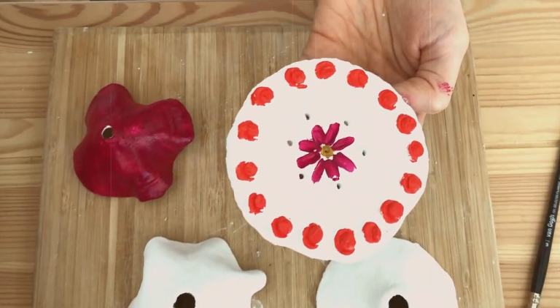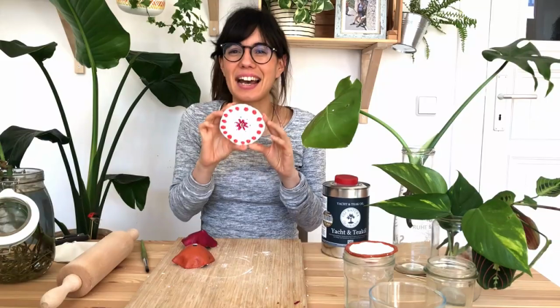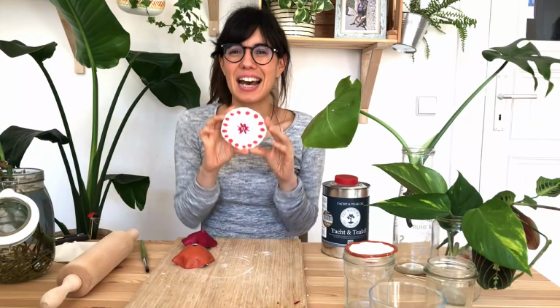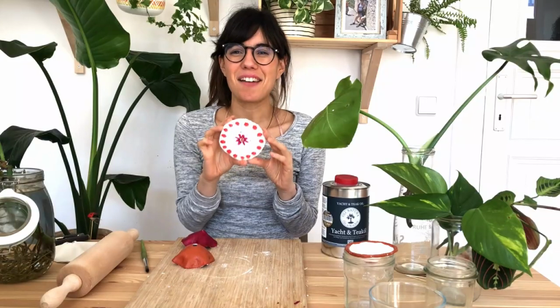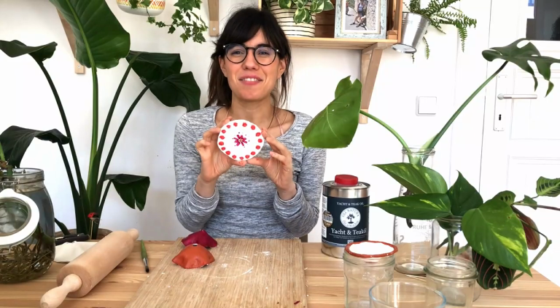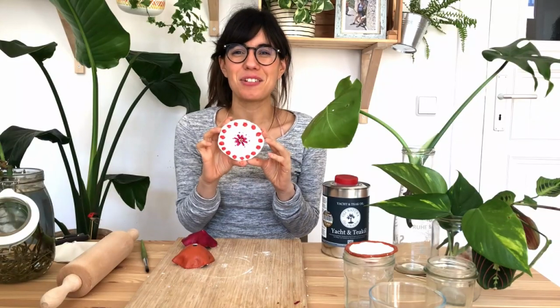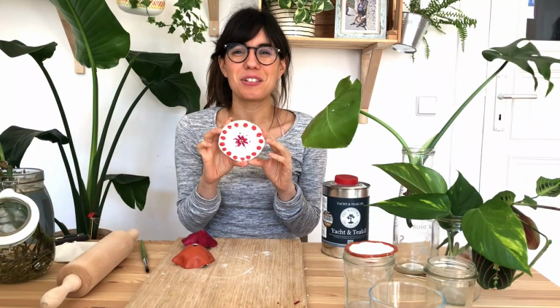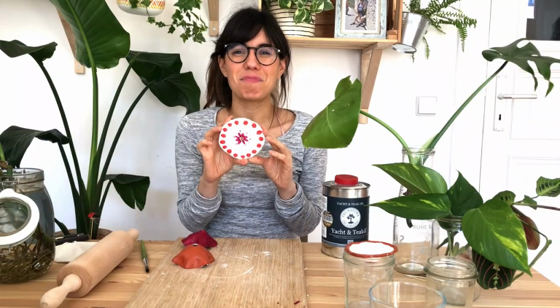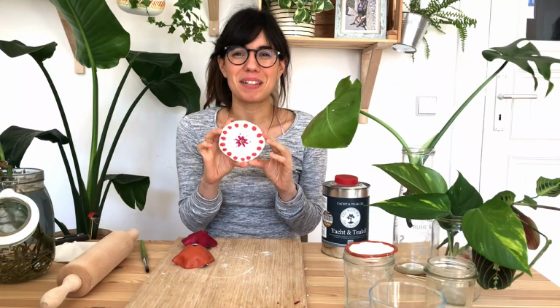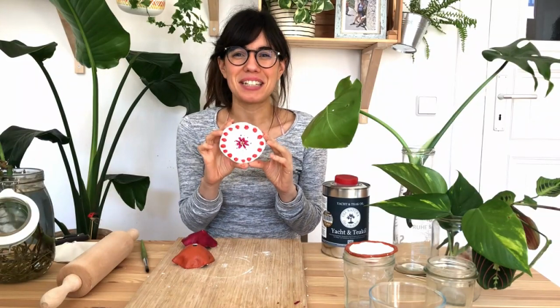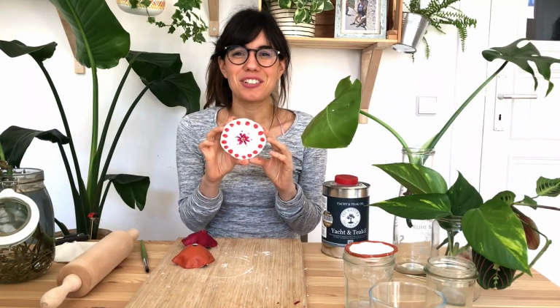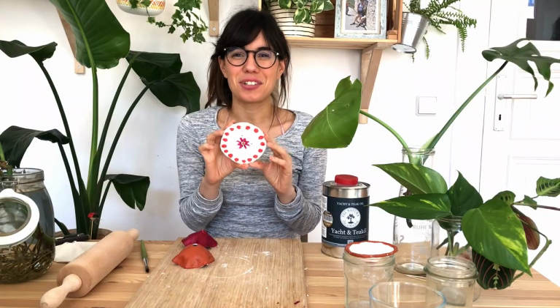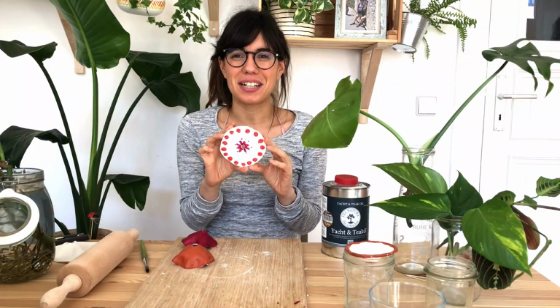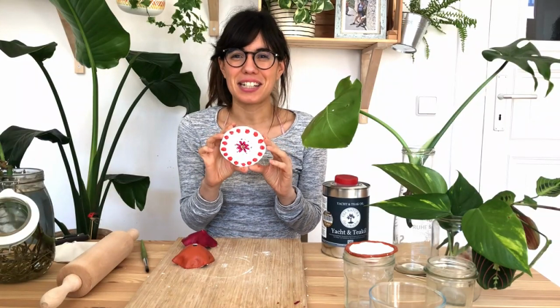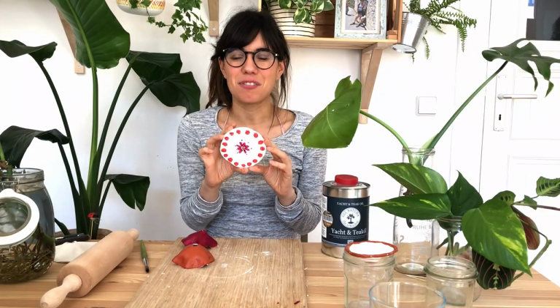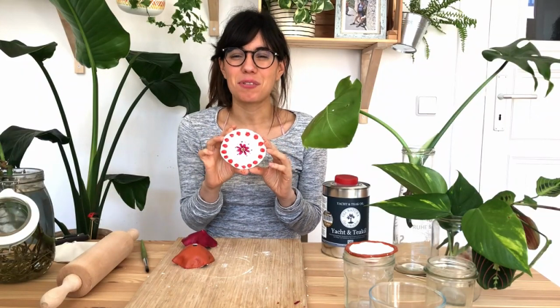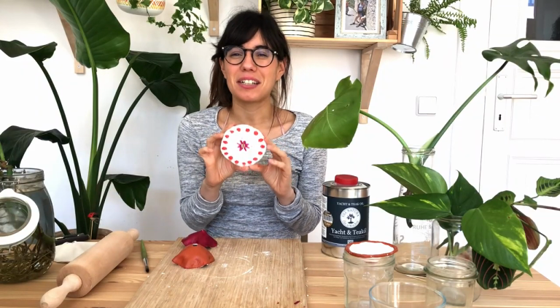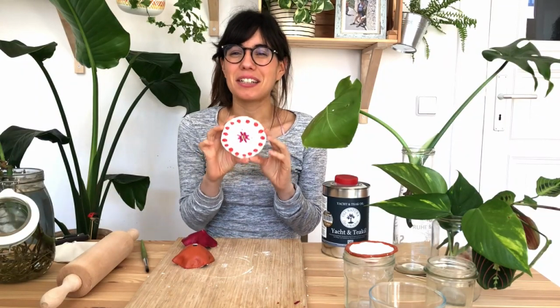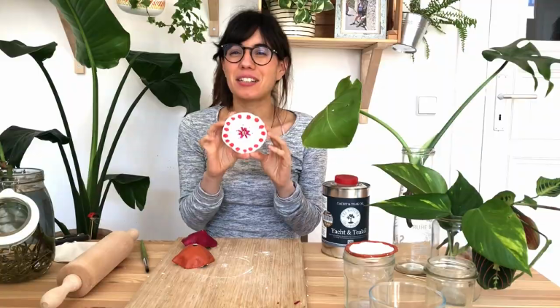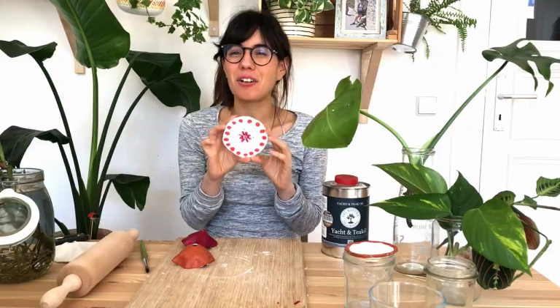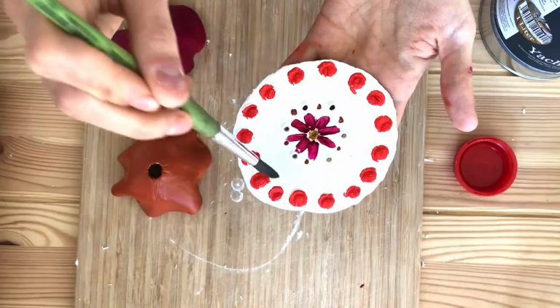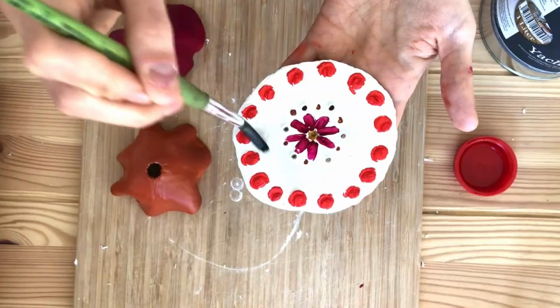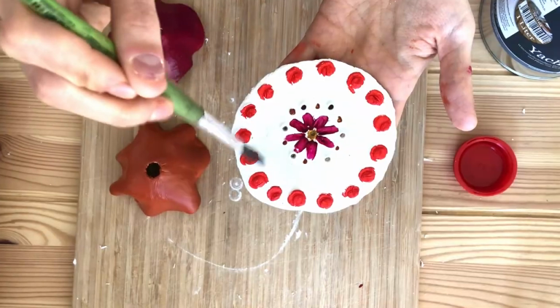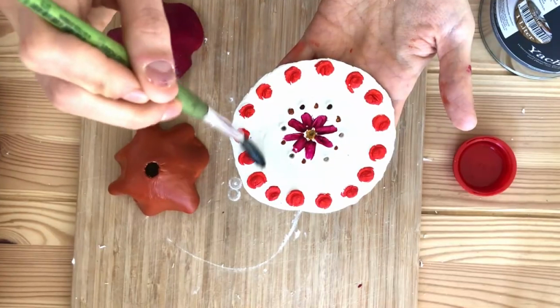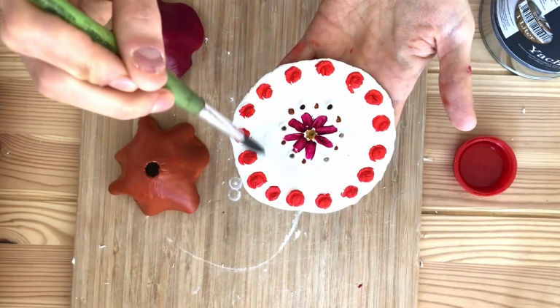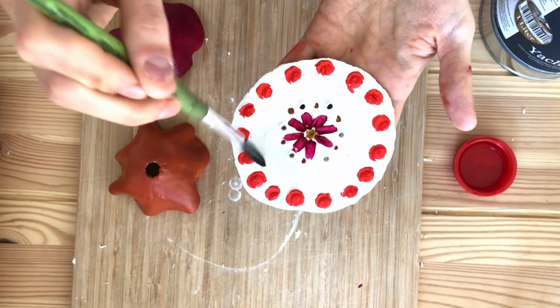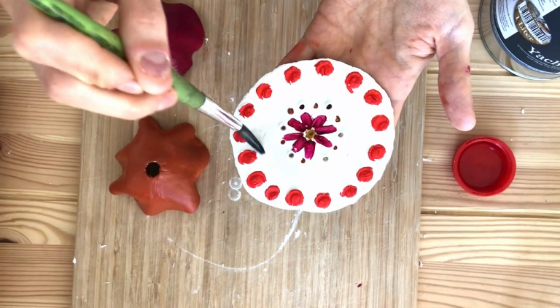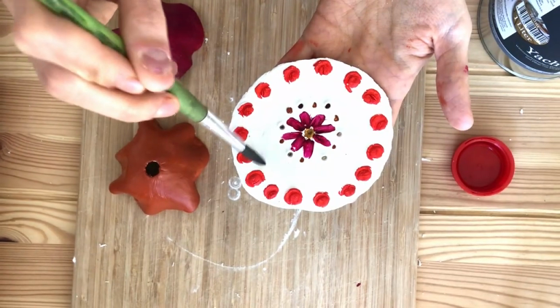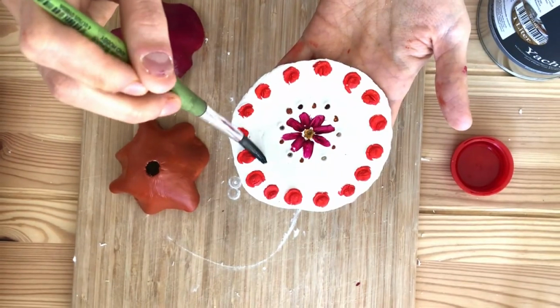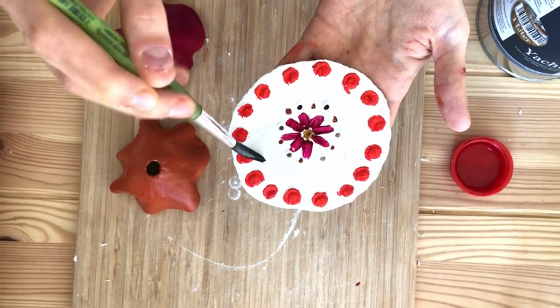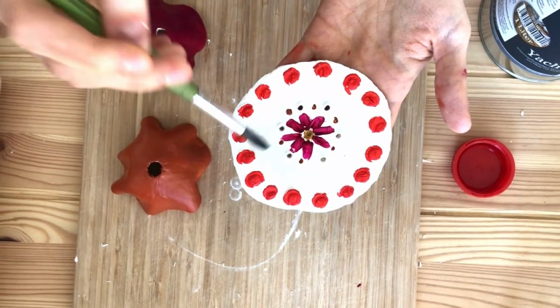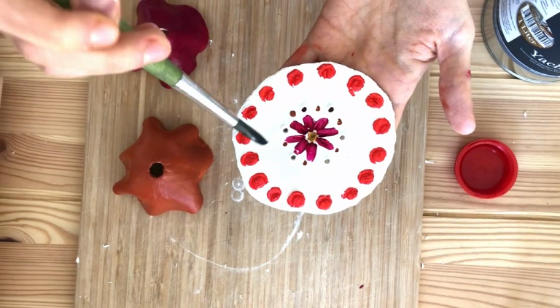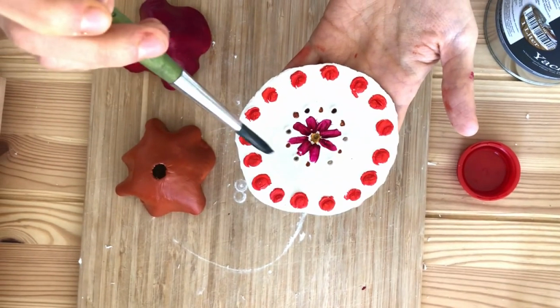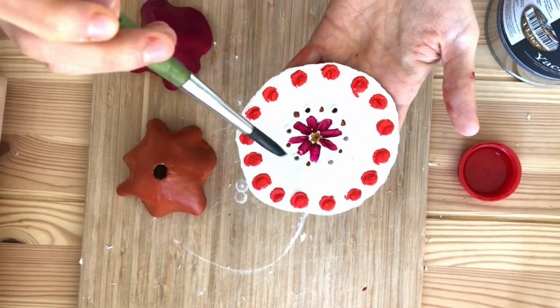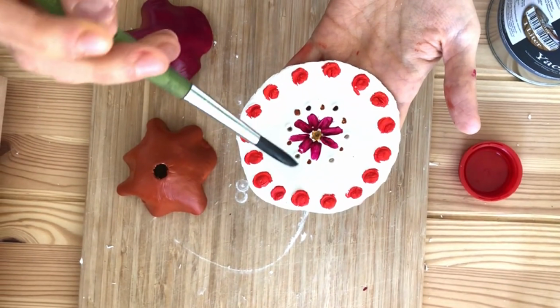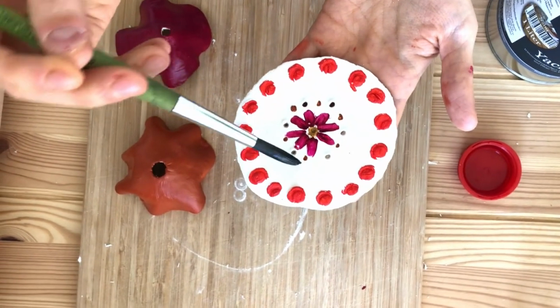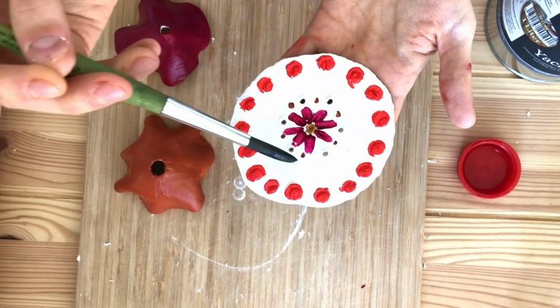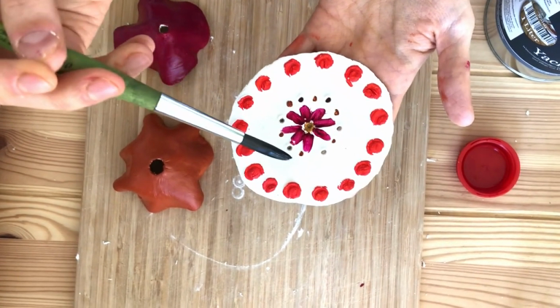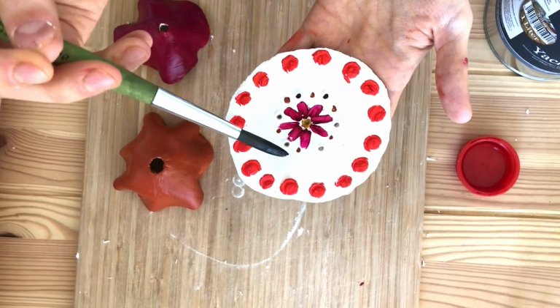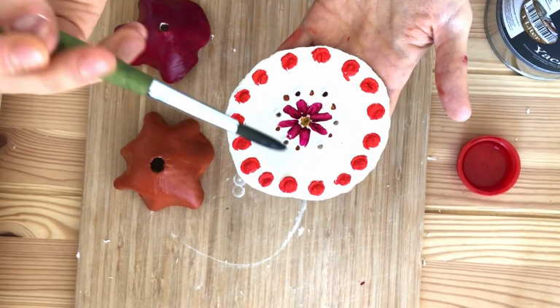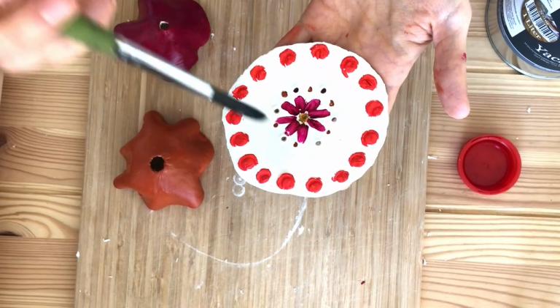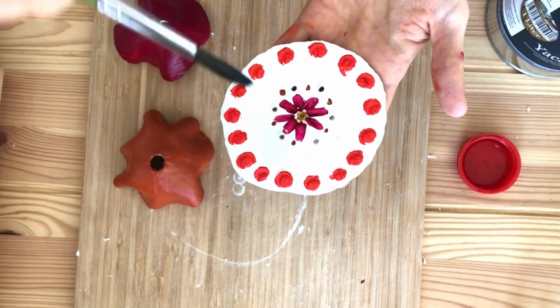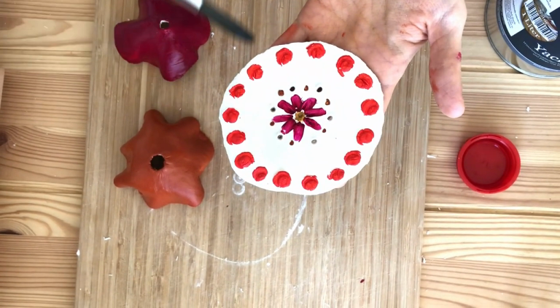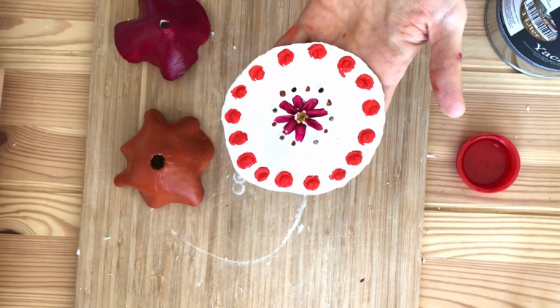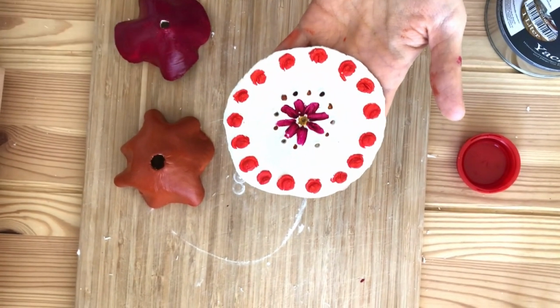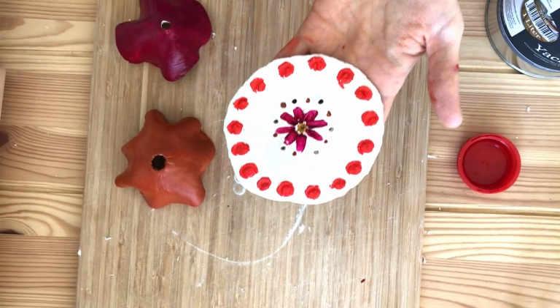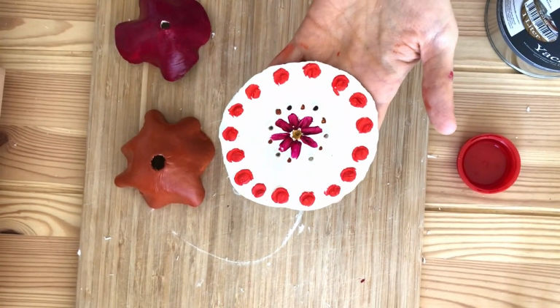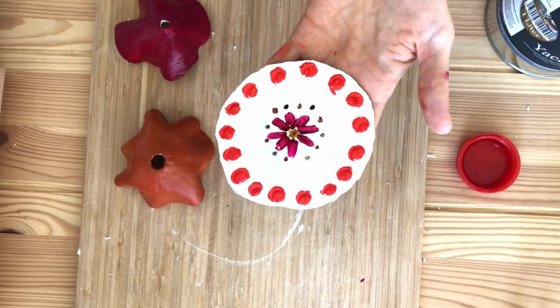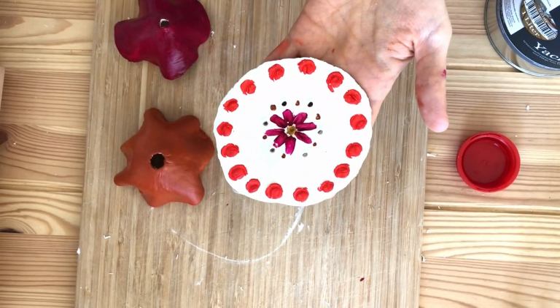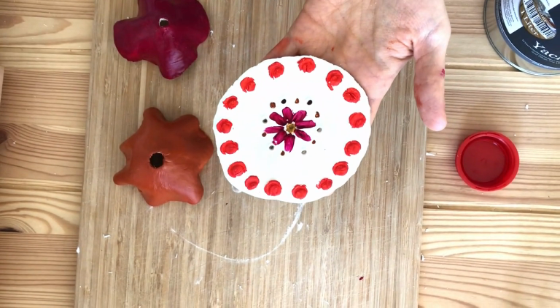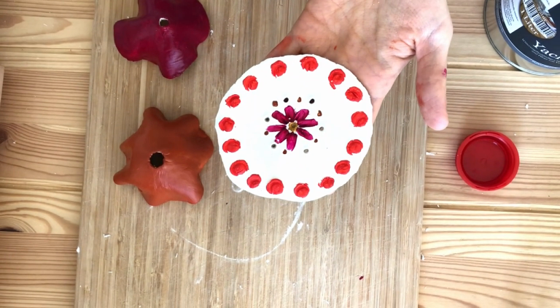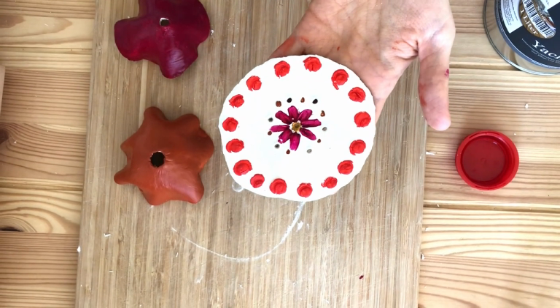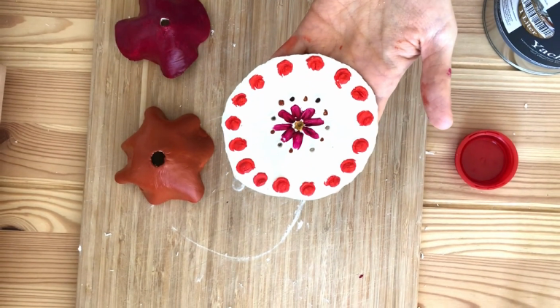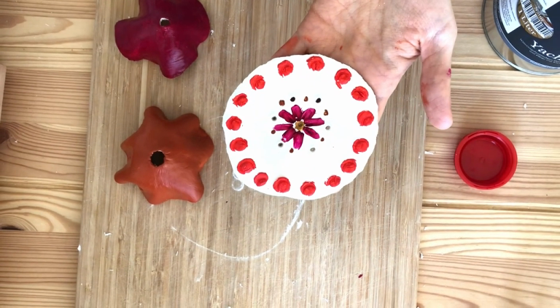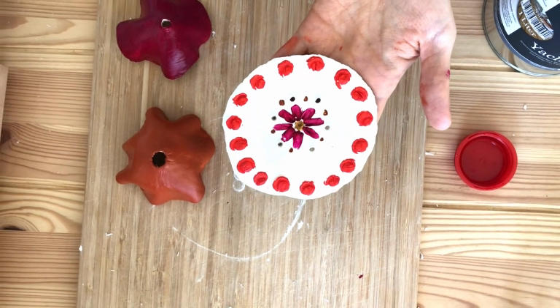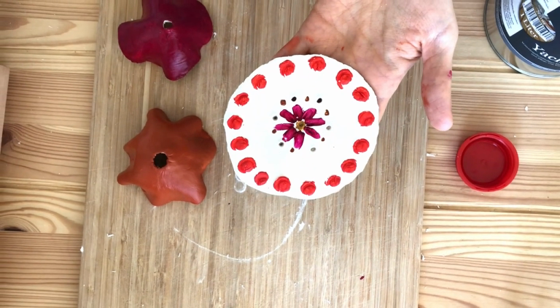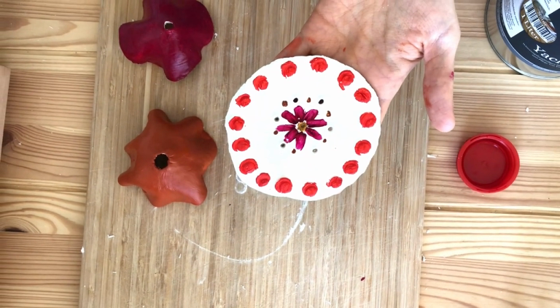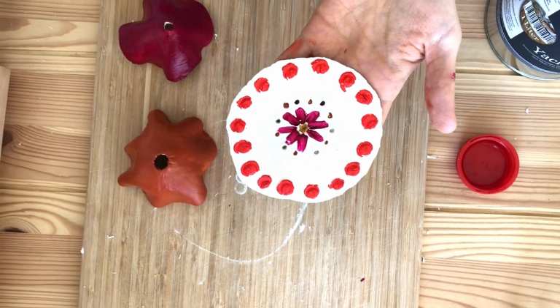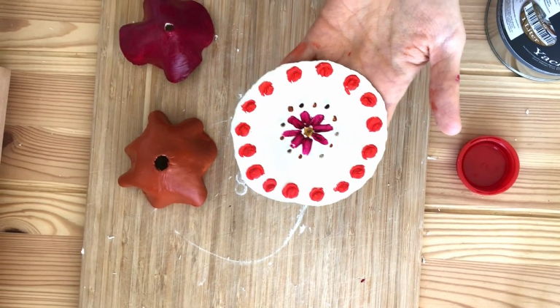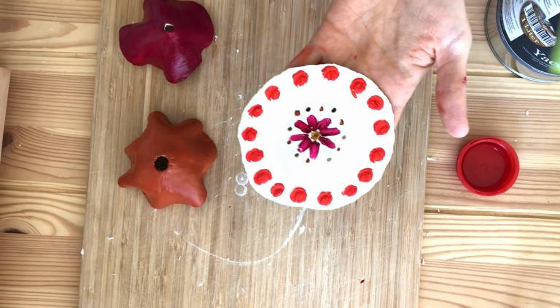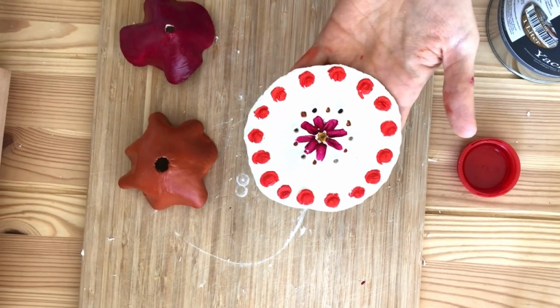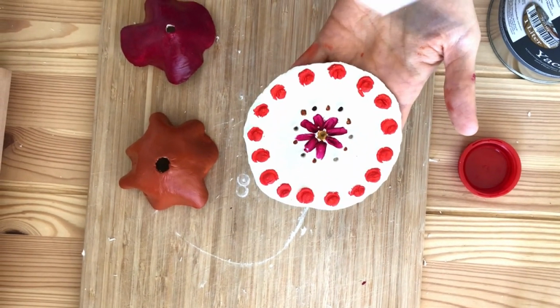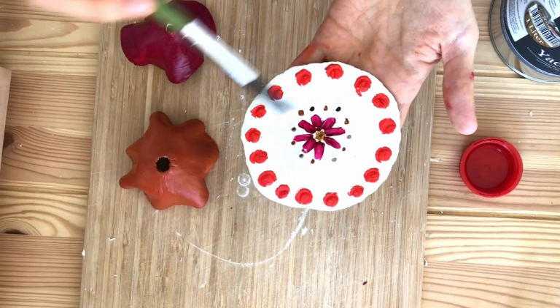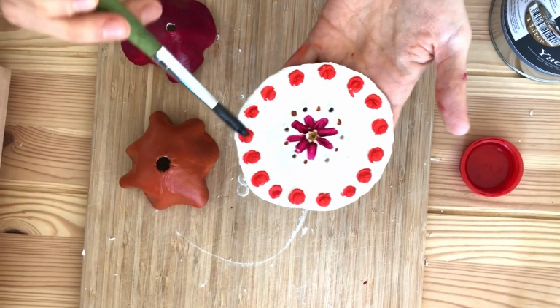After the paint dries we're going to cover our rooting tool with some varnish. This is going to protect it from the water.